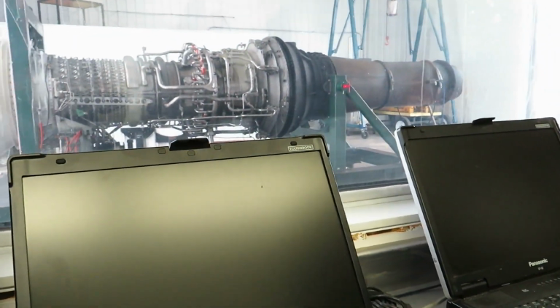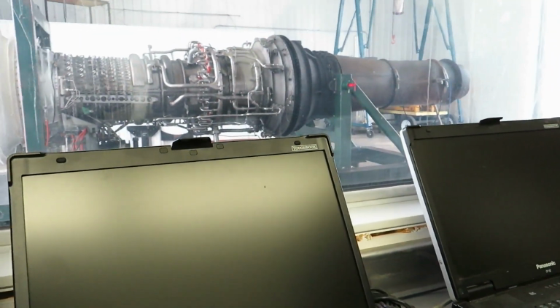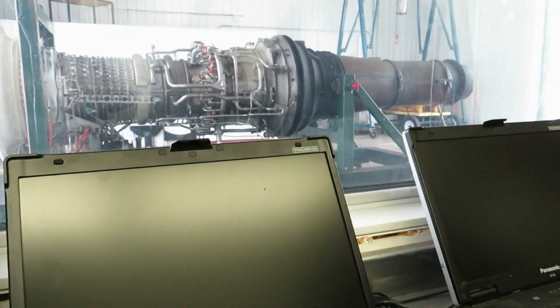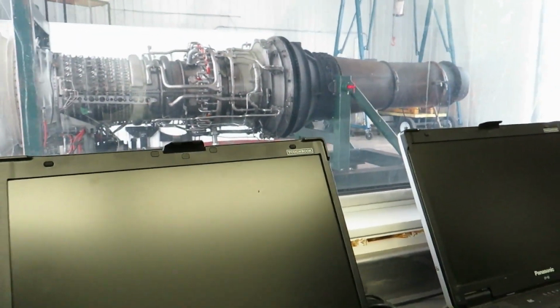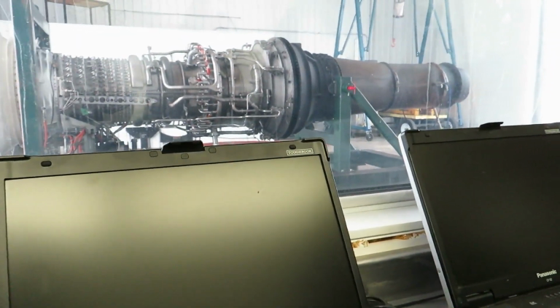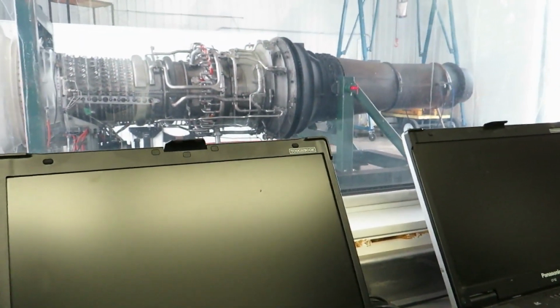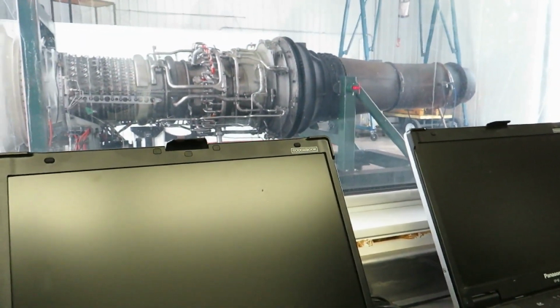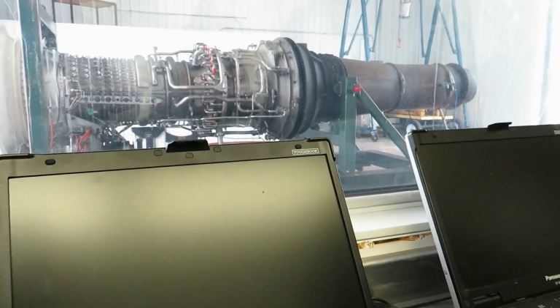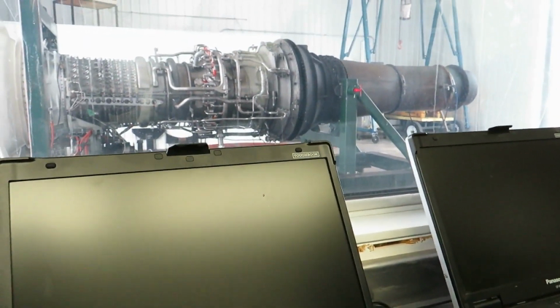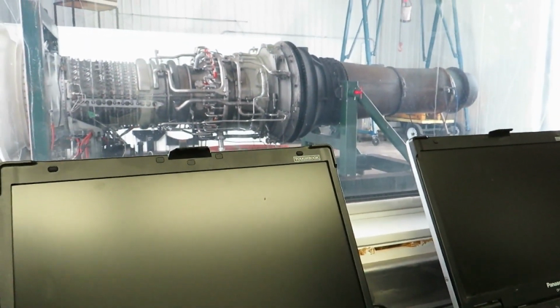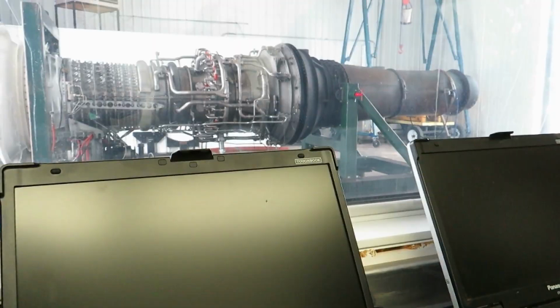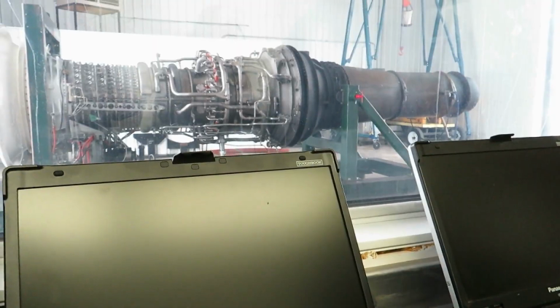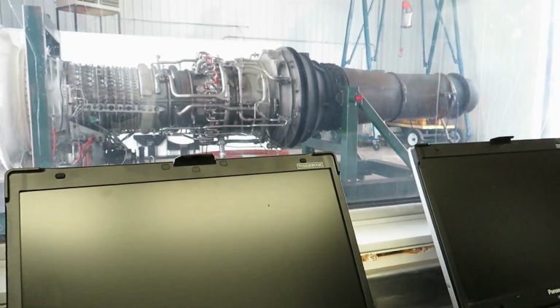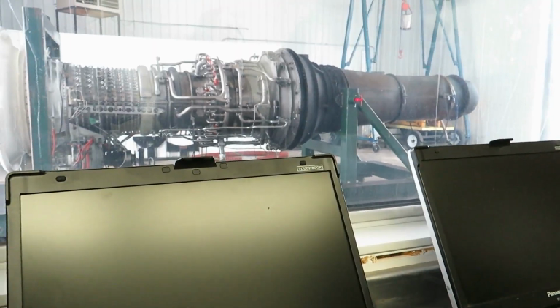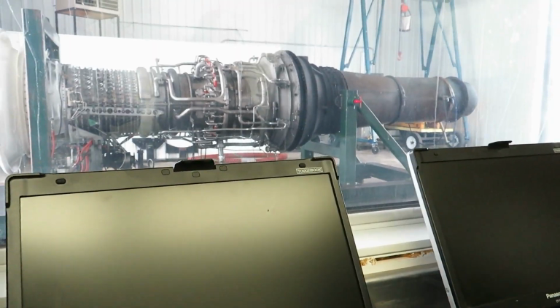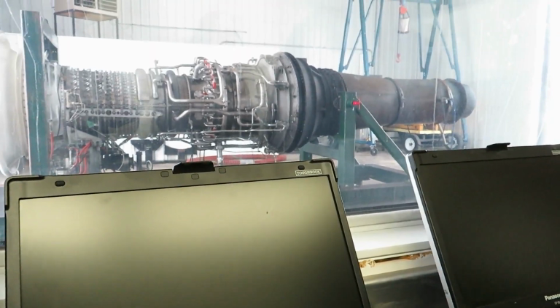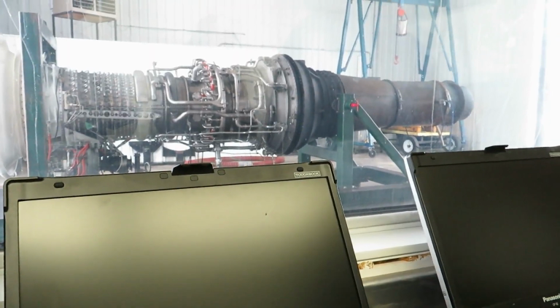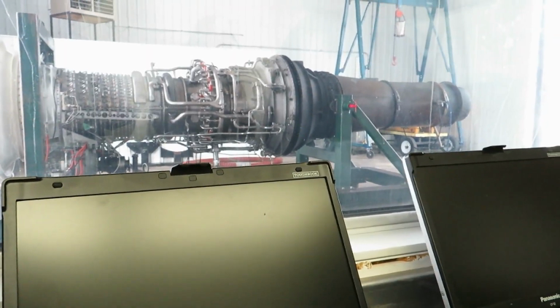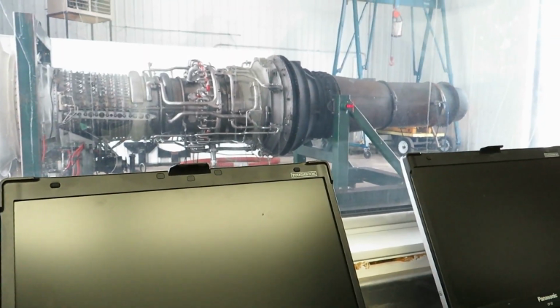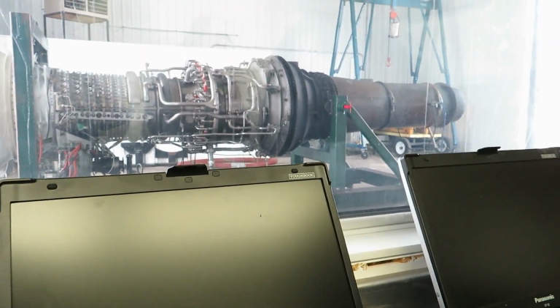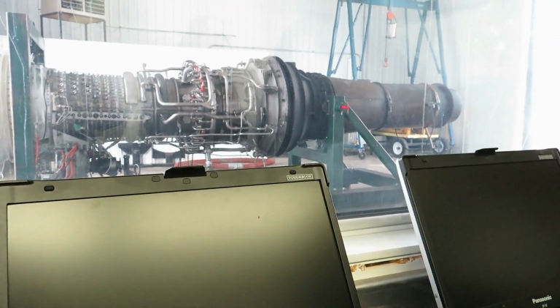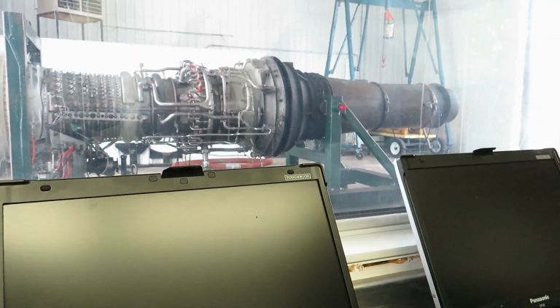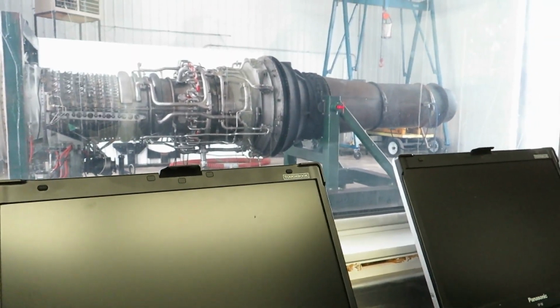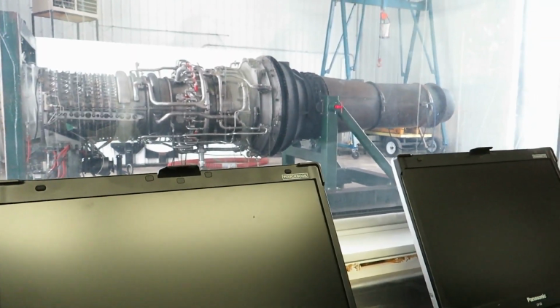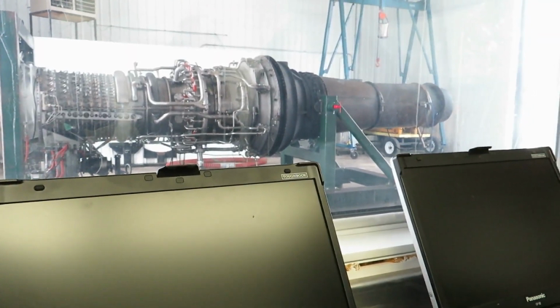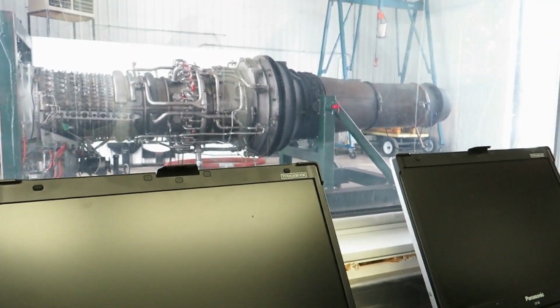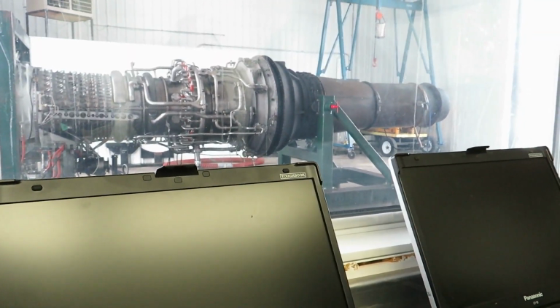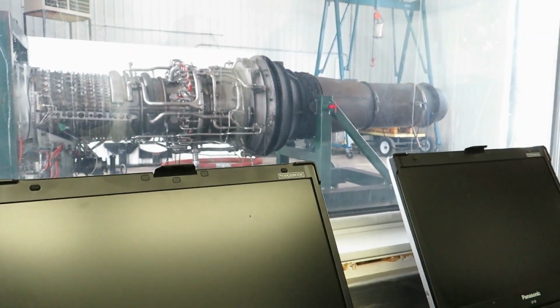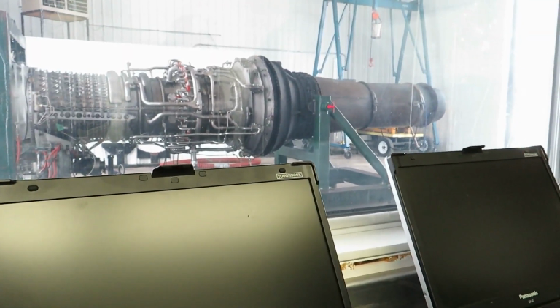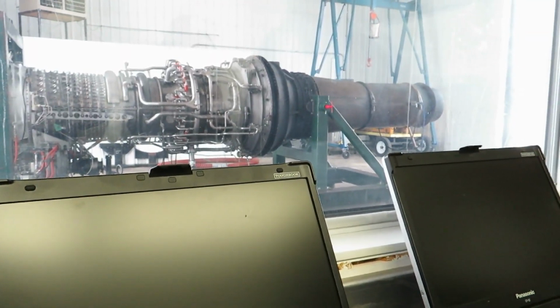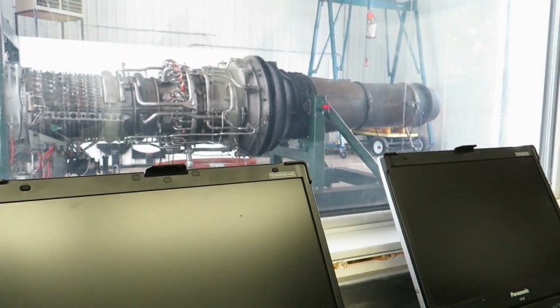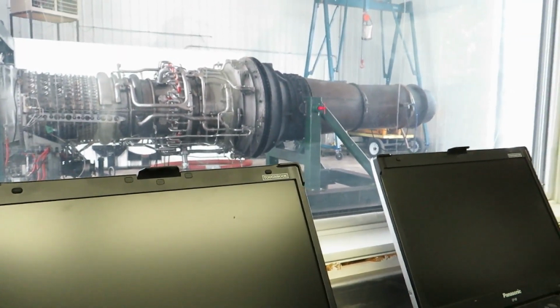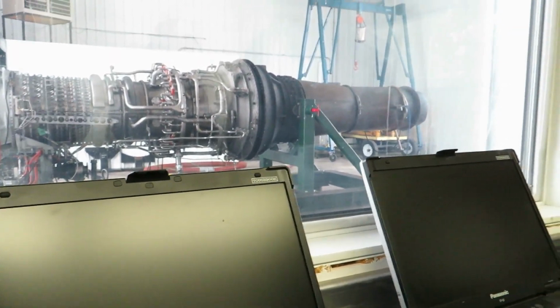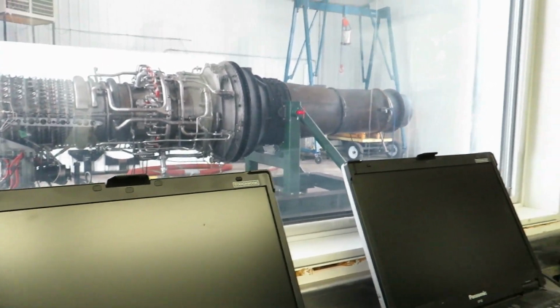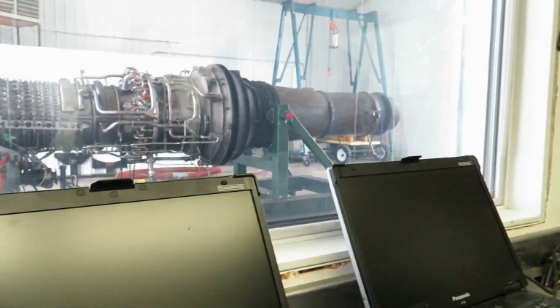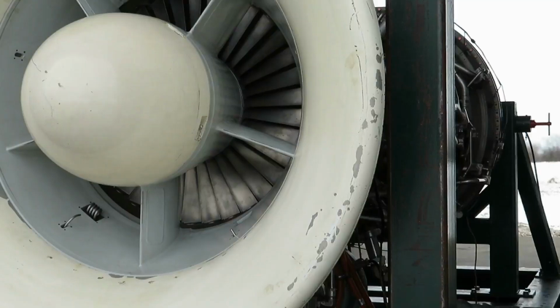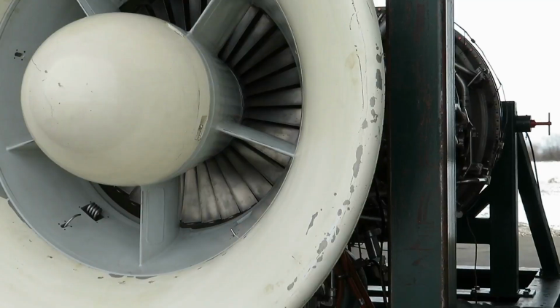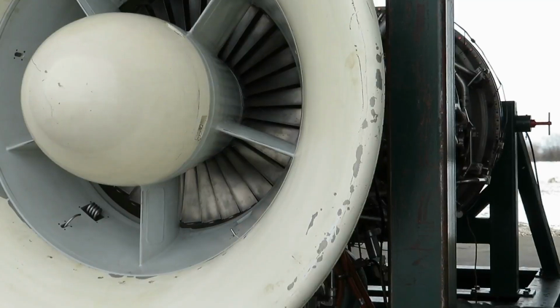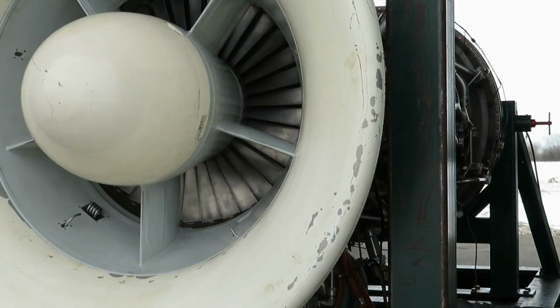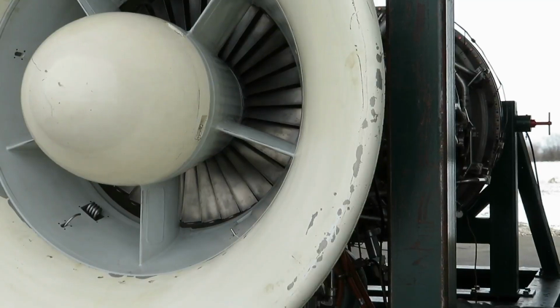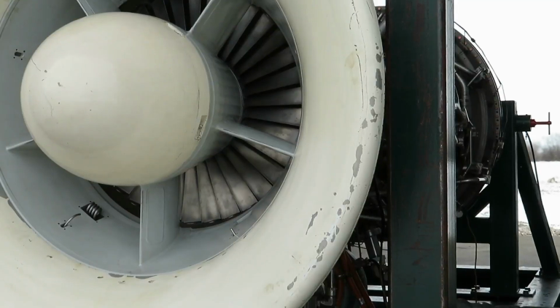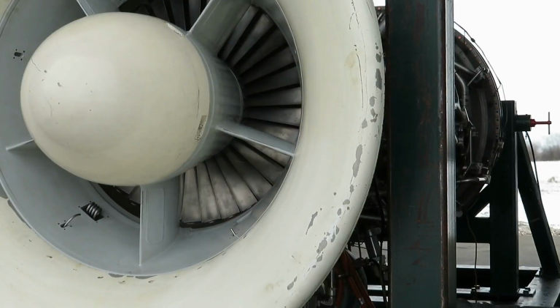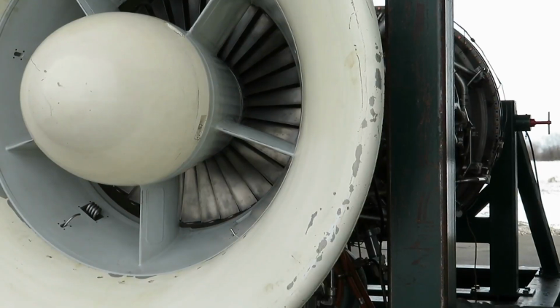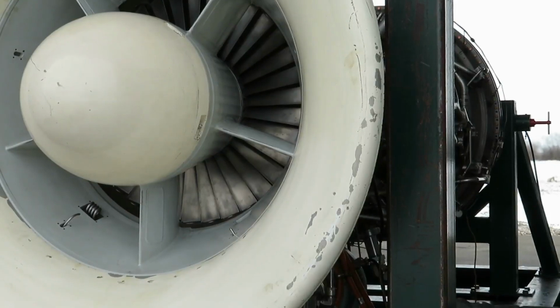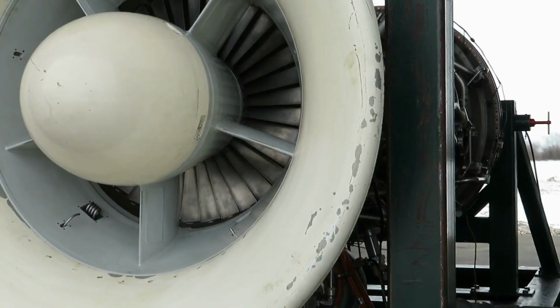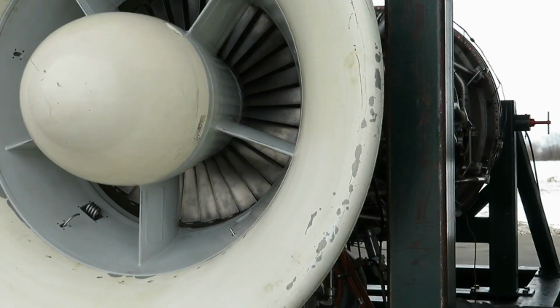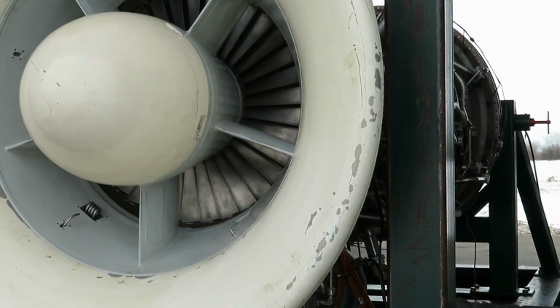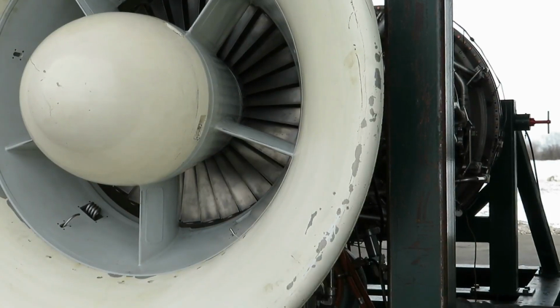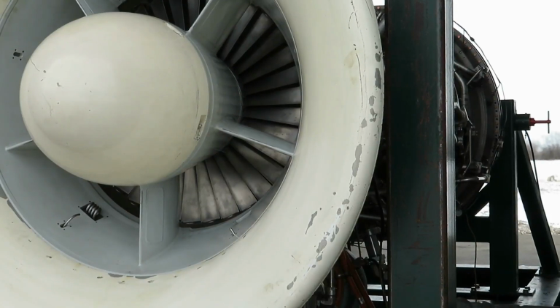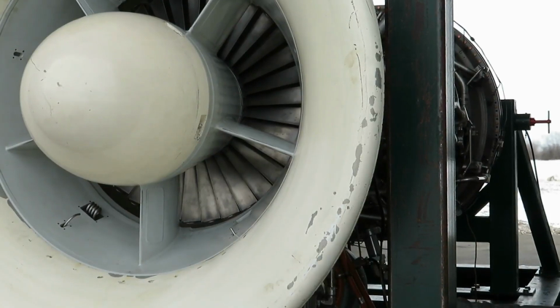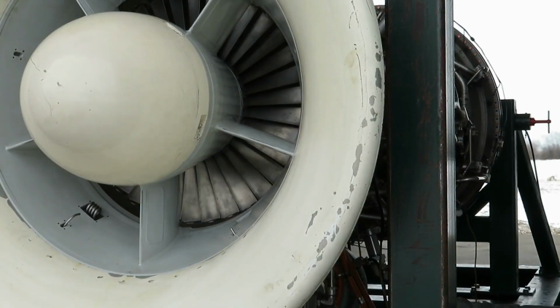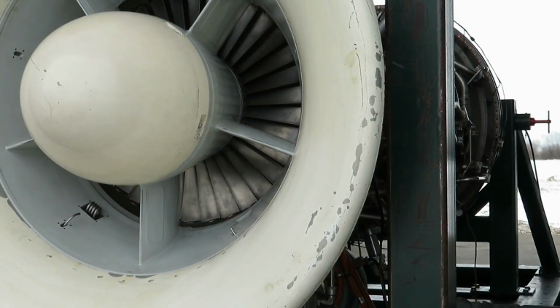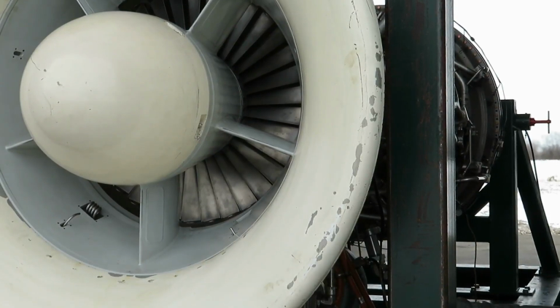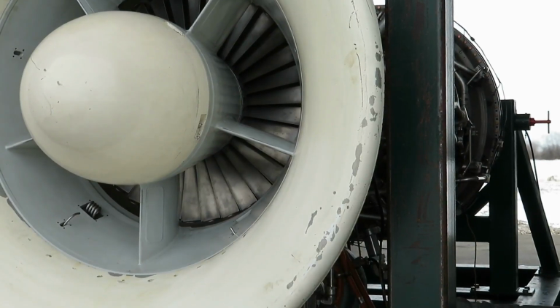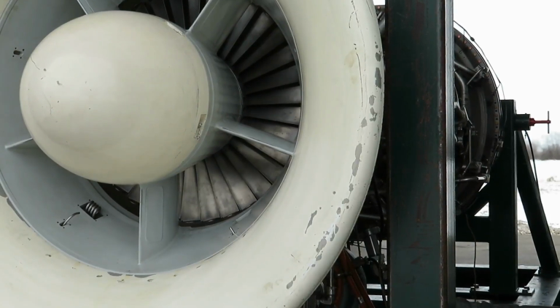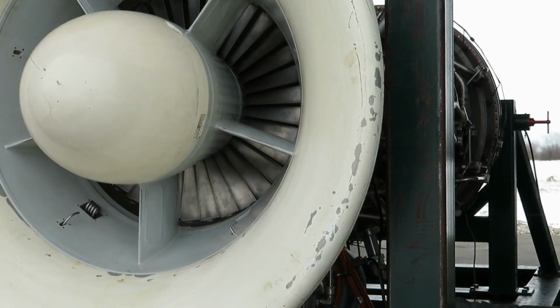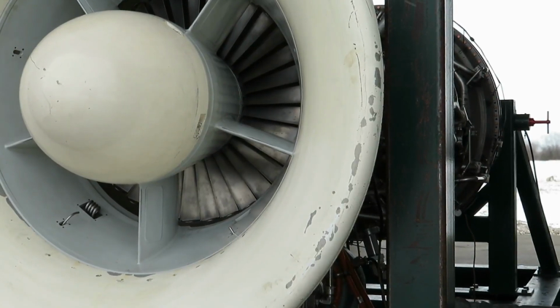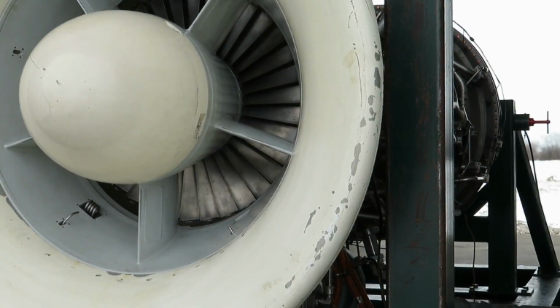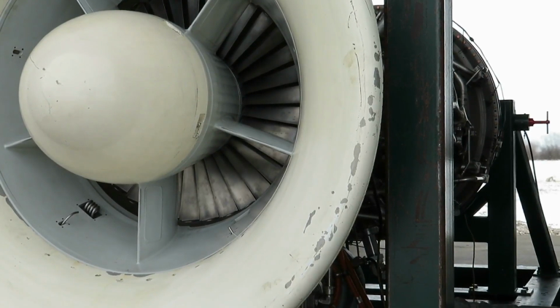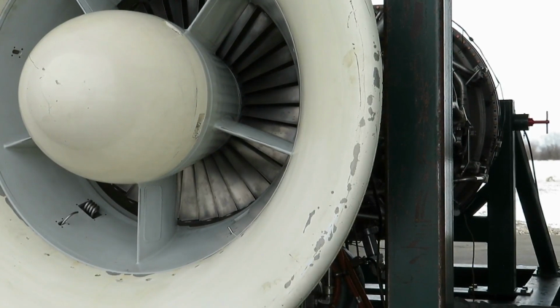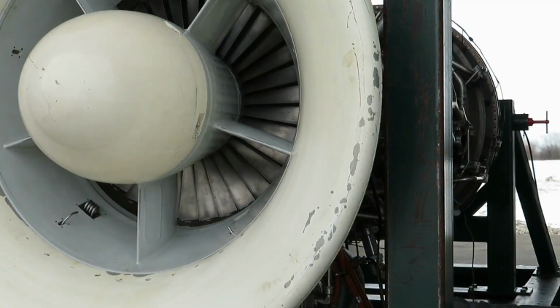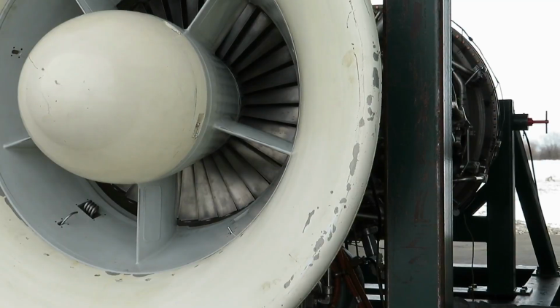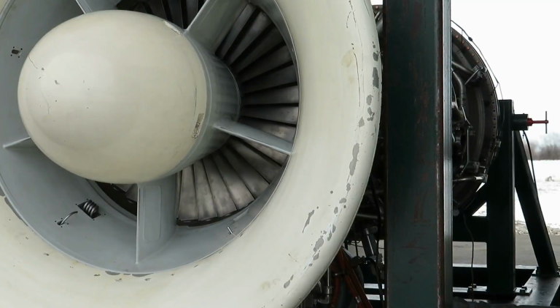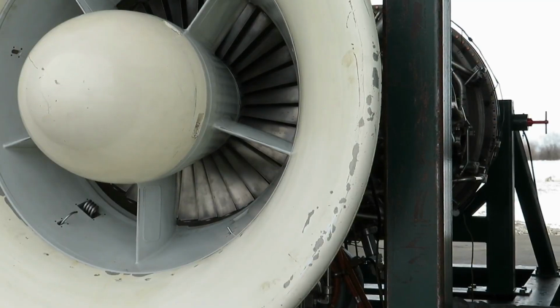We'll see where the BSB started. [Engine running — startup sequence in progress.]